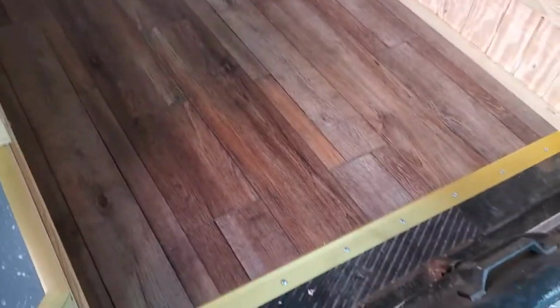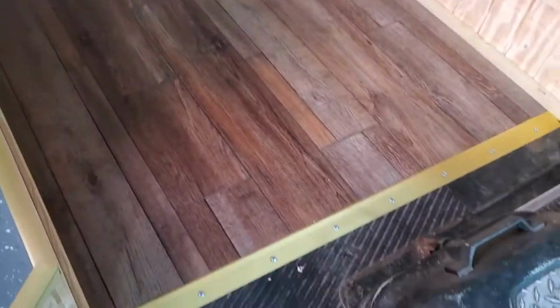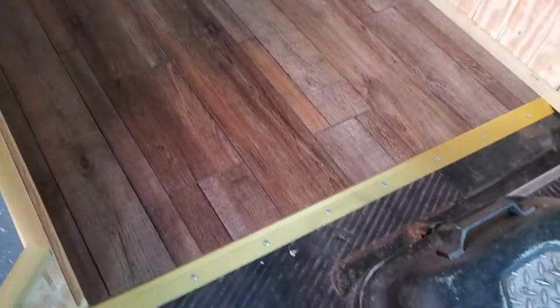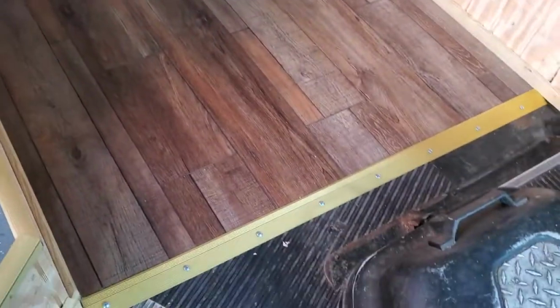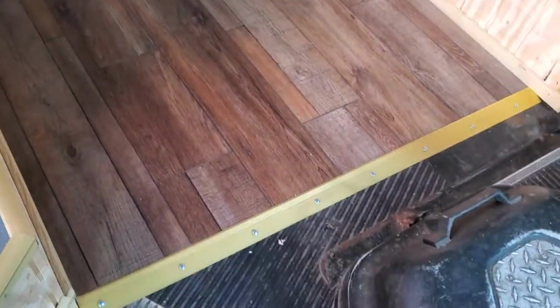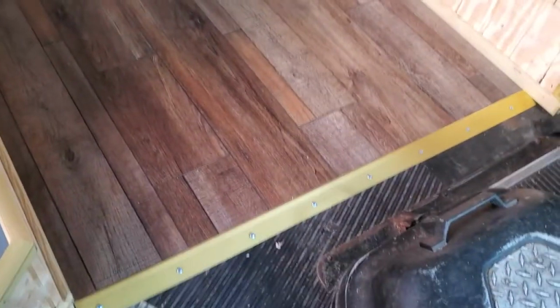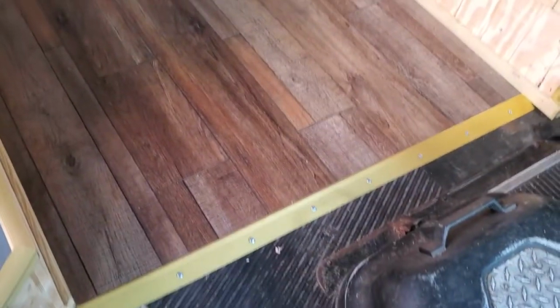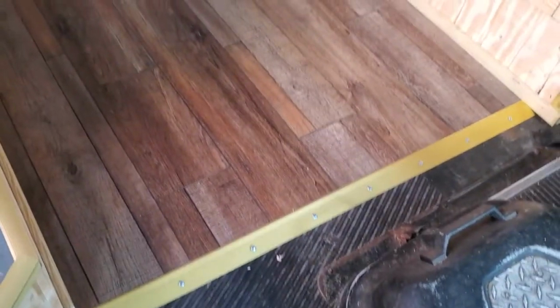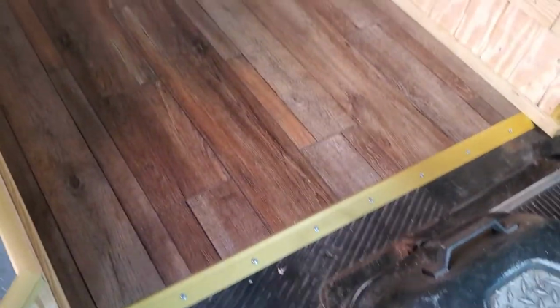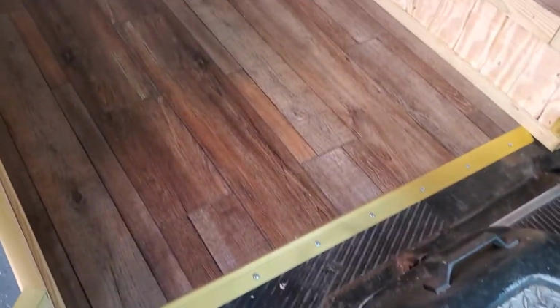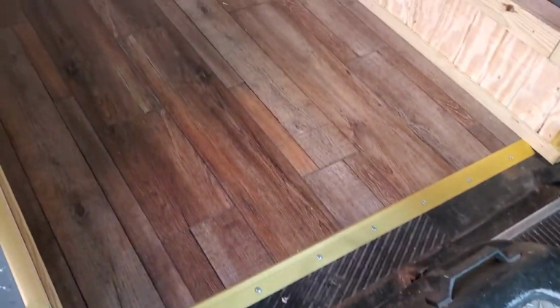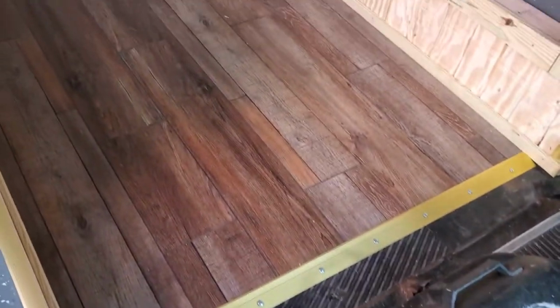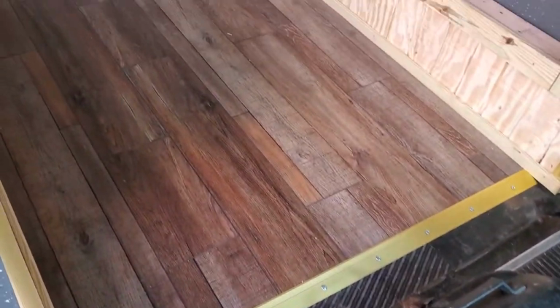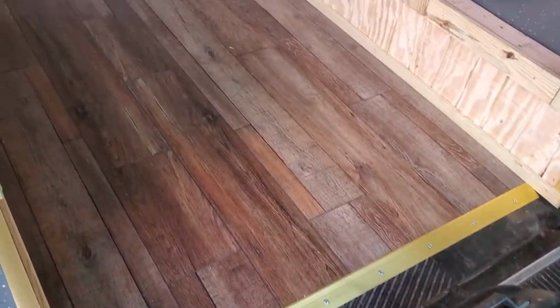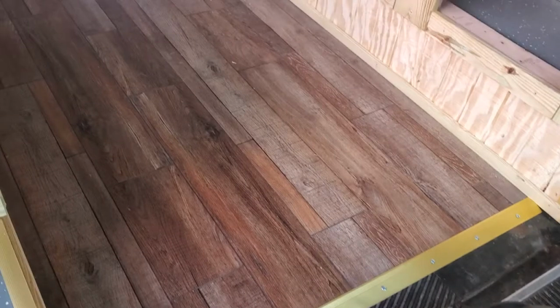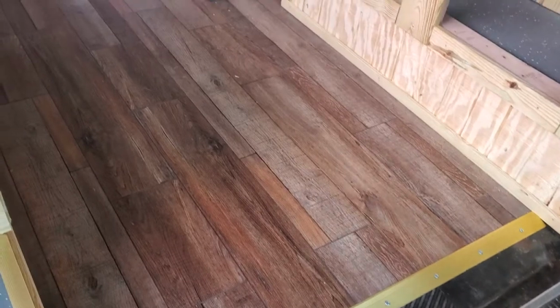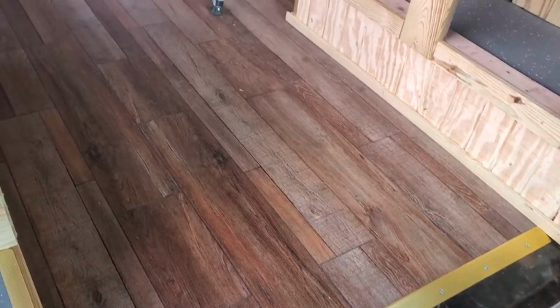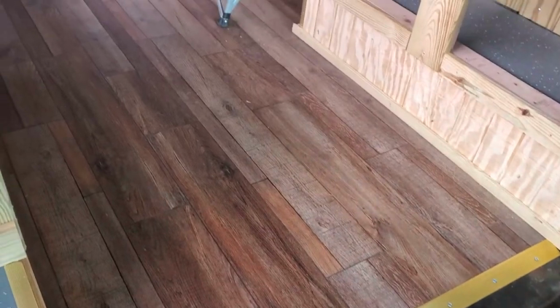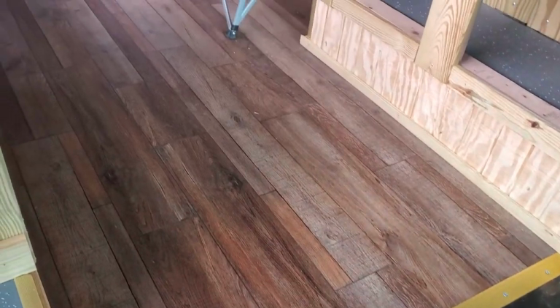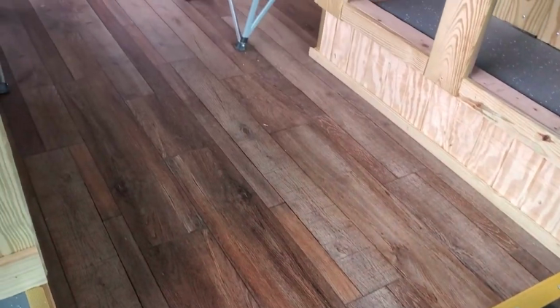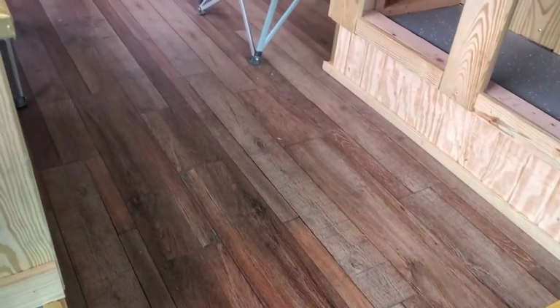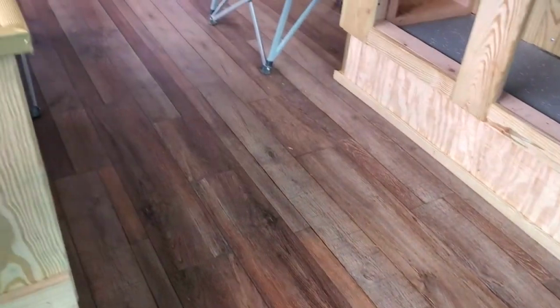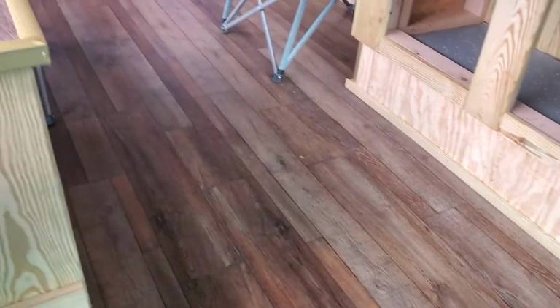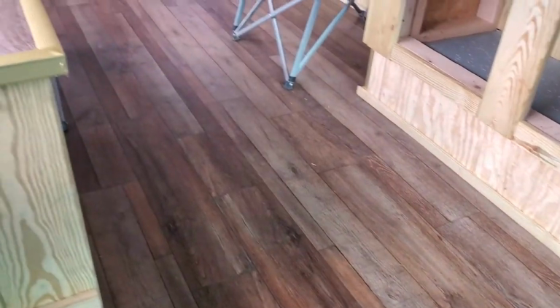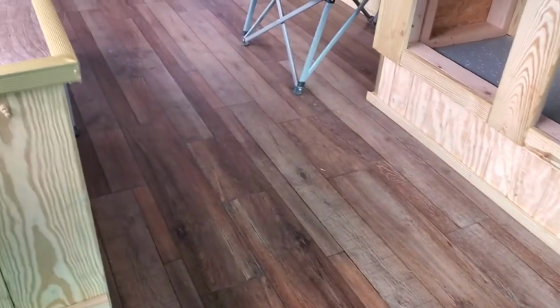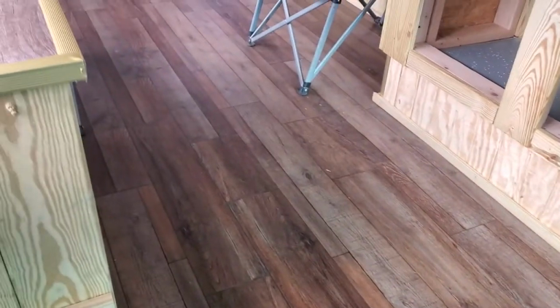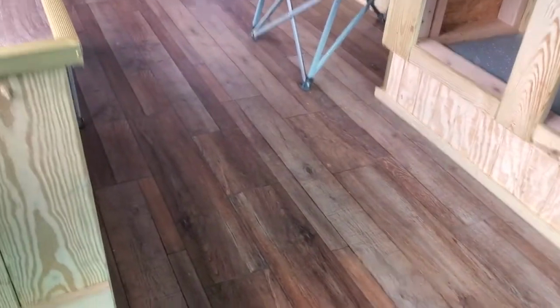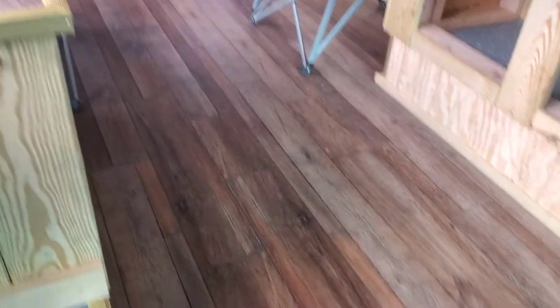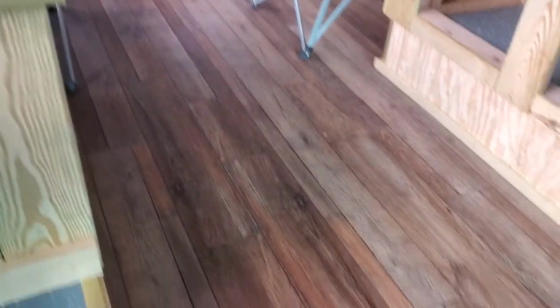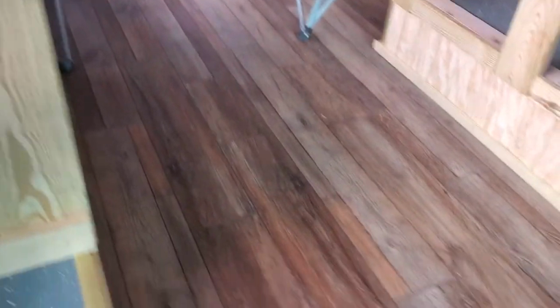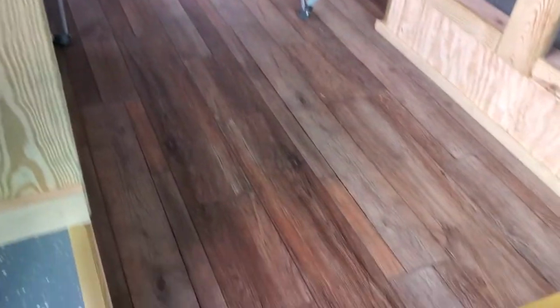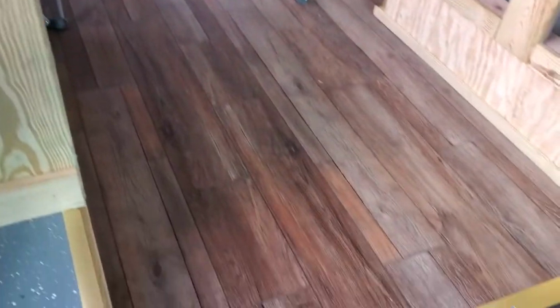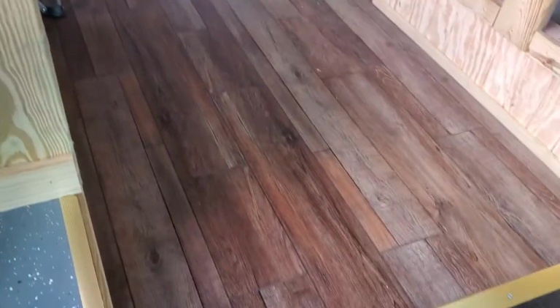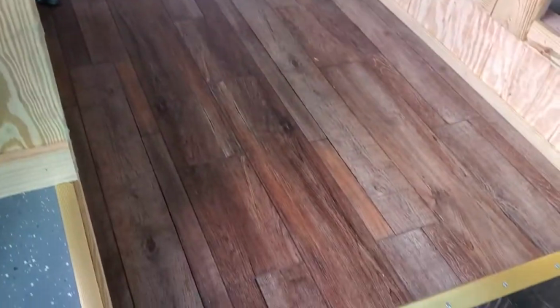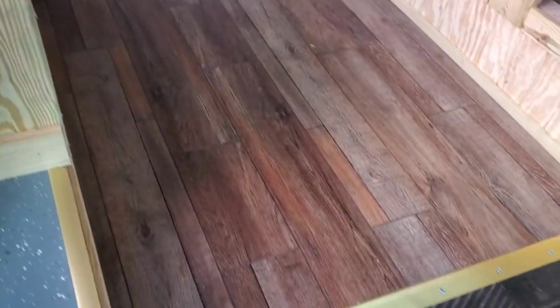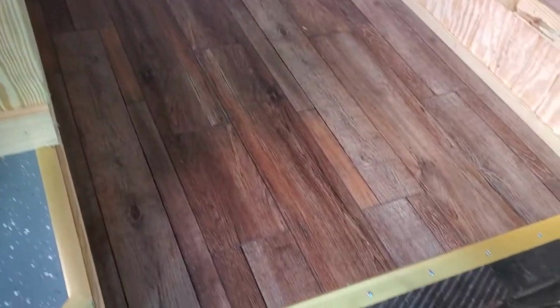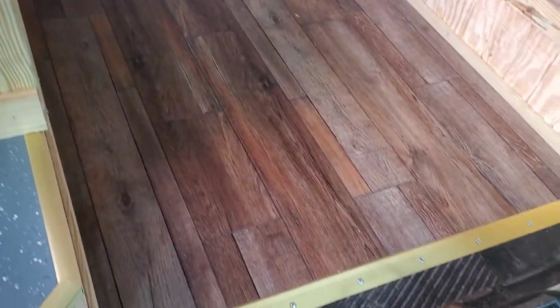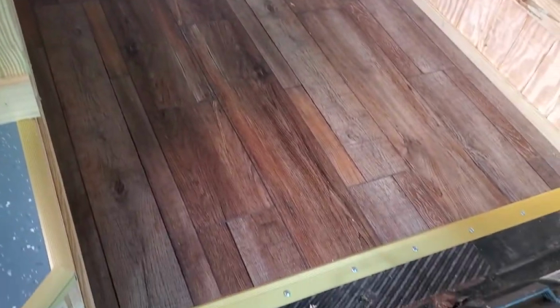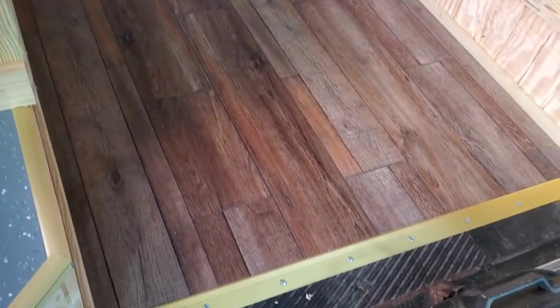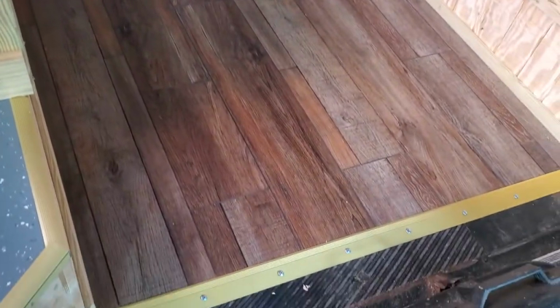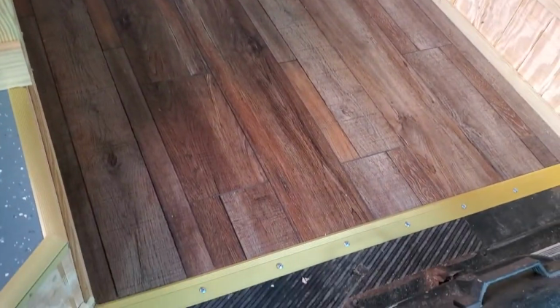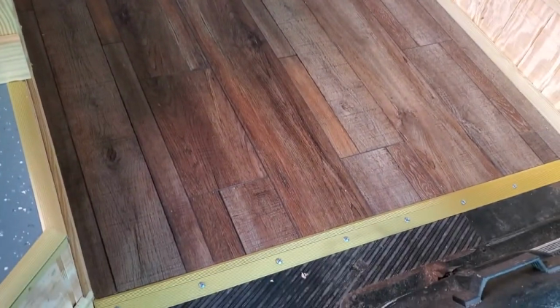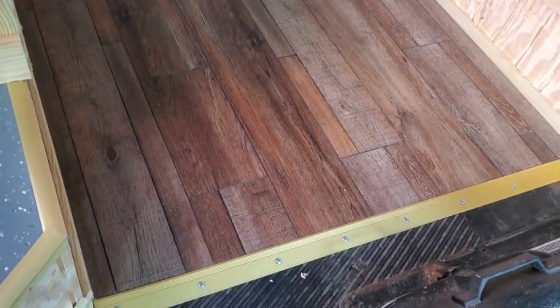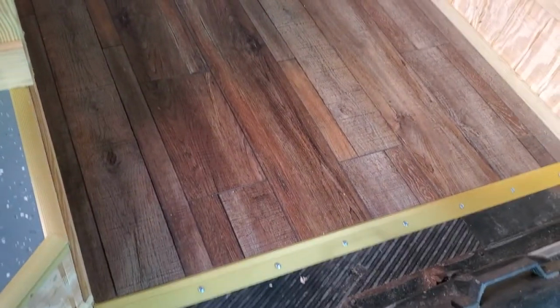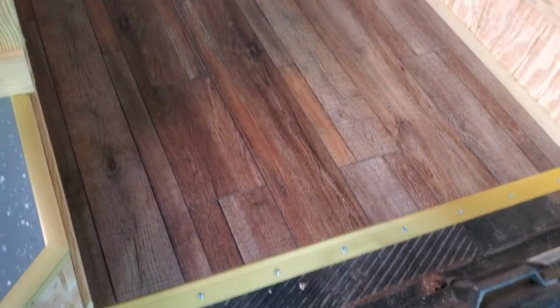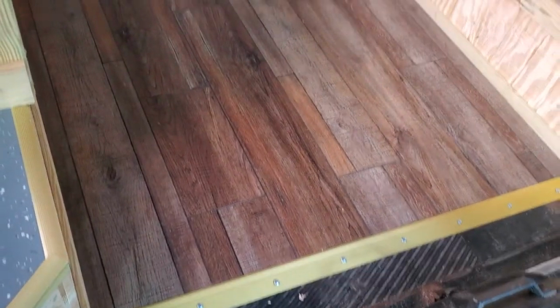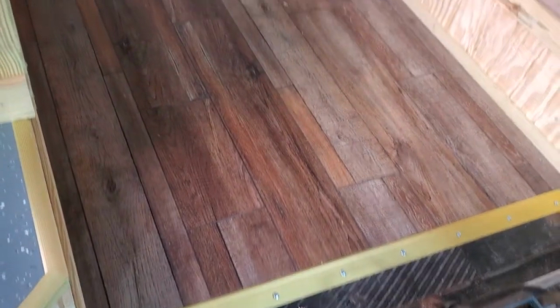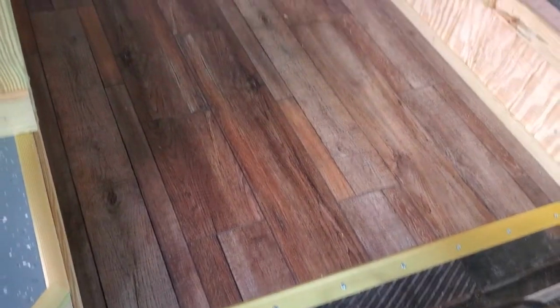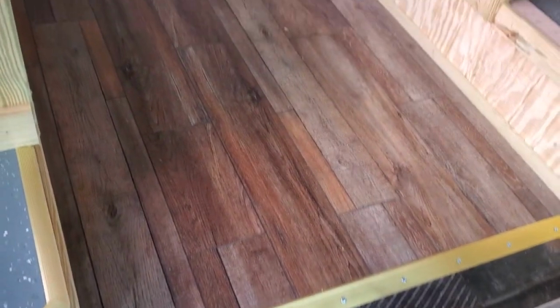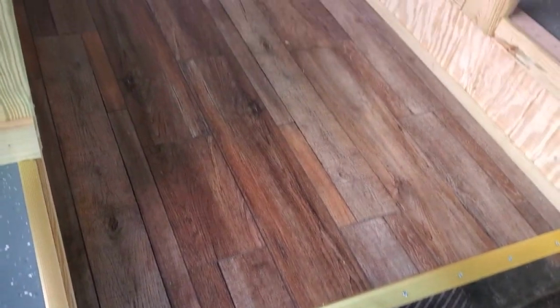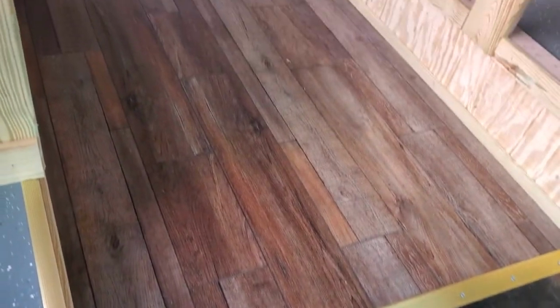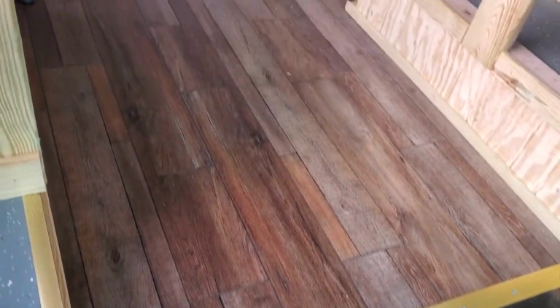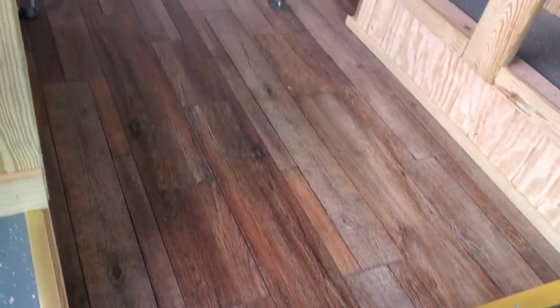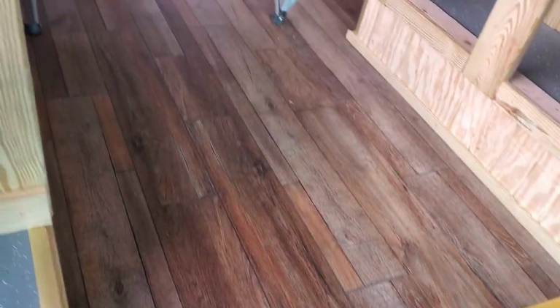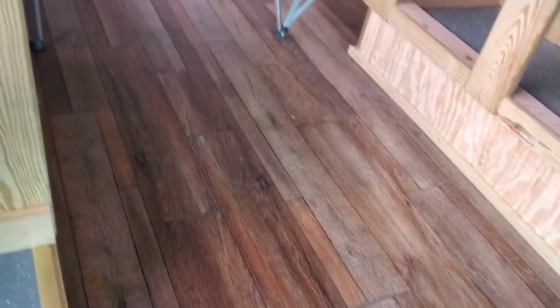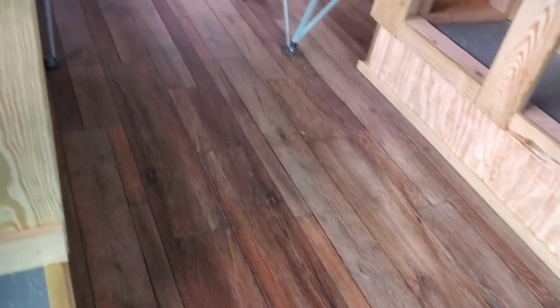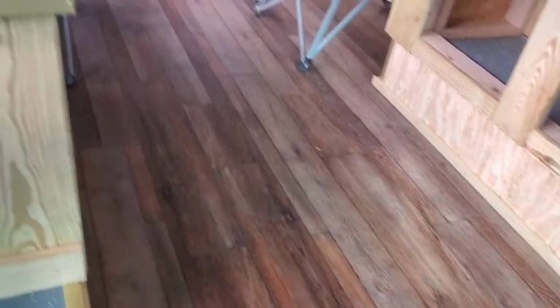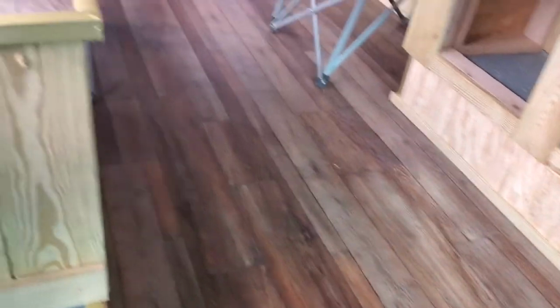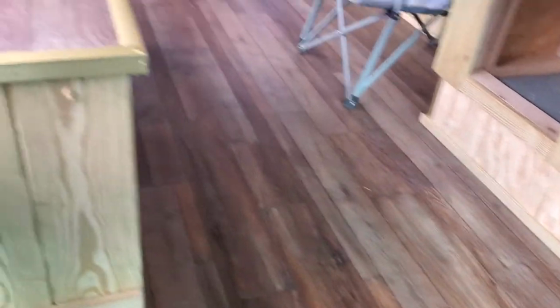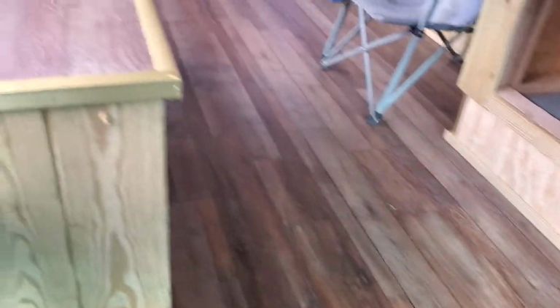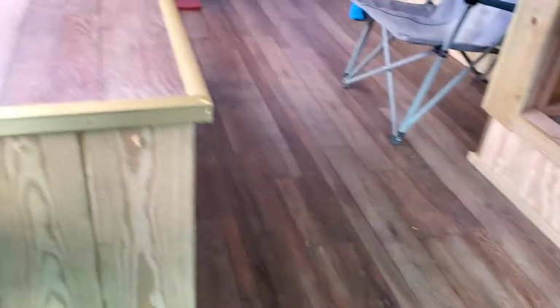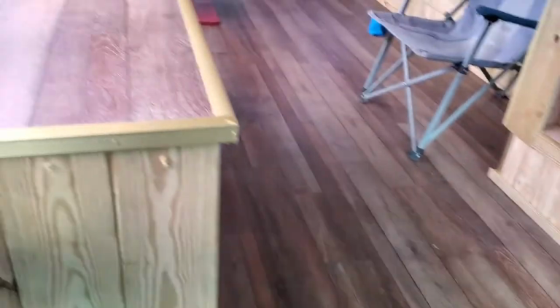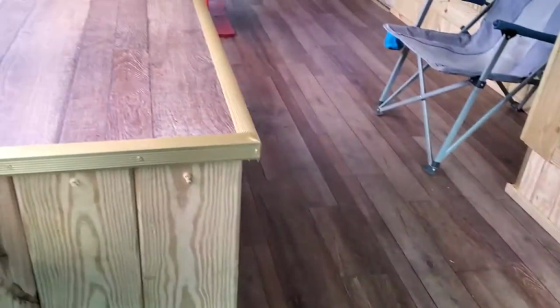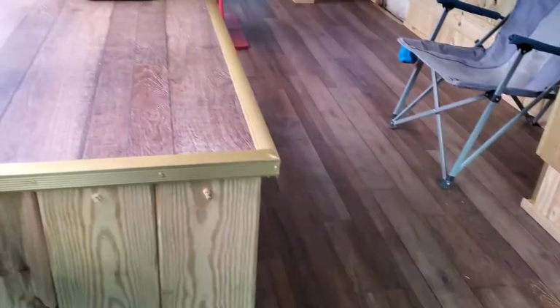Got our floor all done. Waiting for some Sam's Club entry mats to put here to wipe off our dirty shoes.